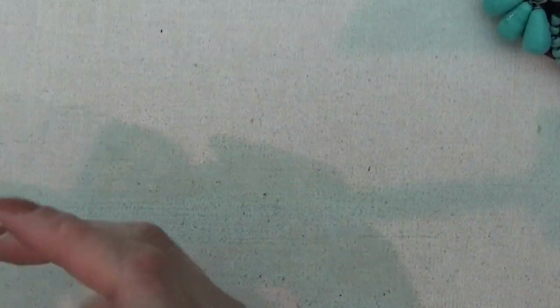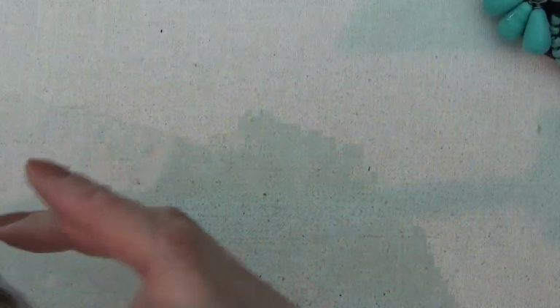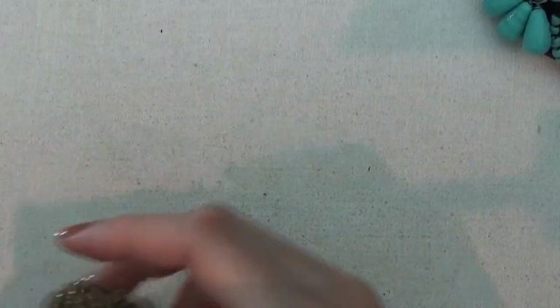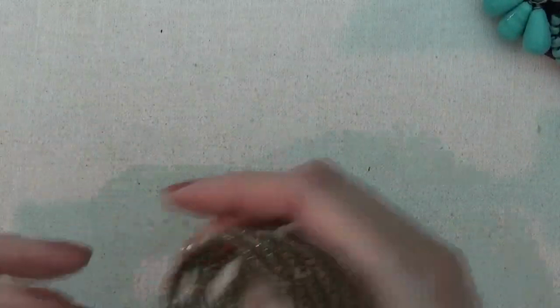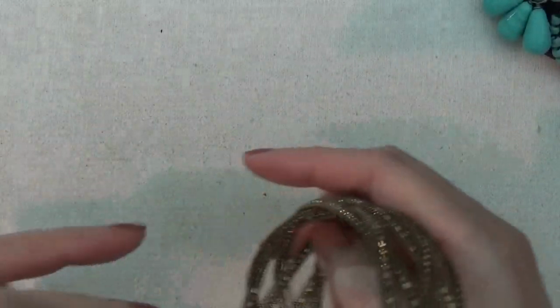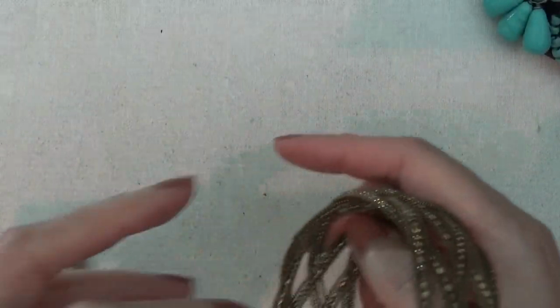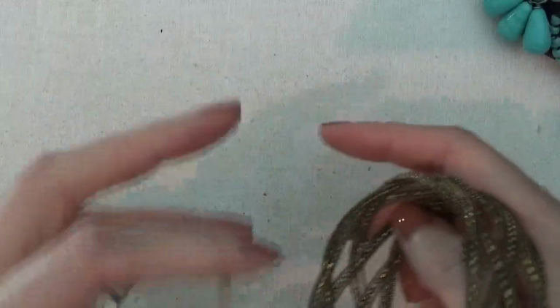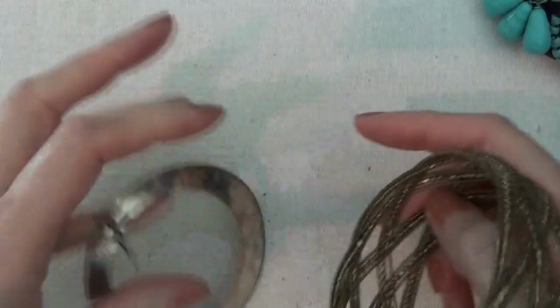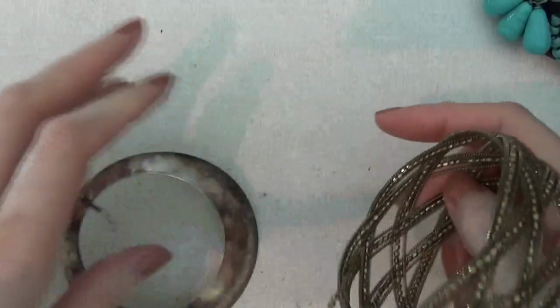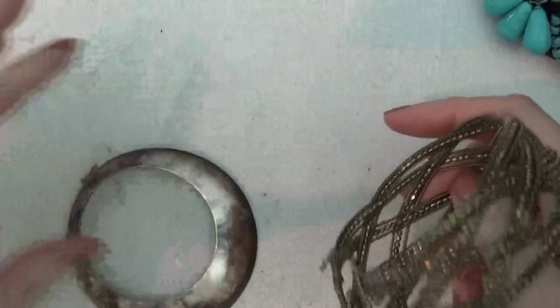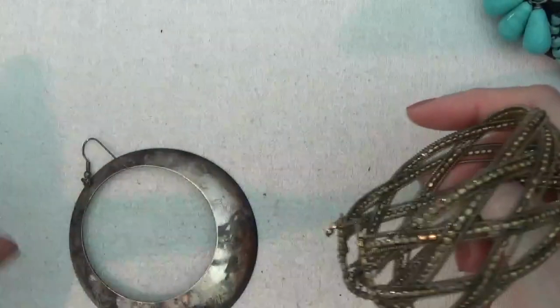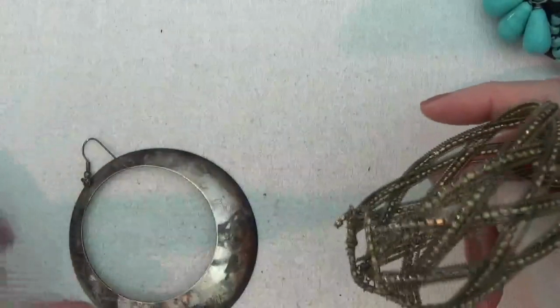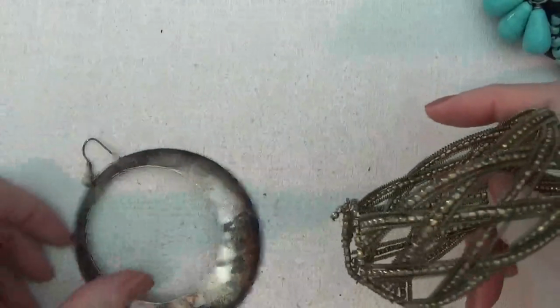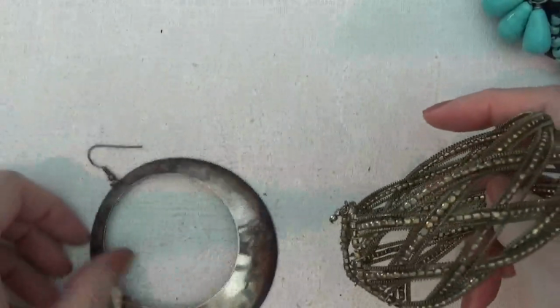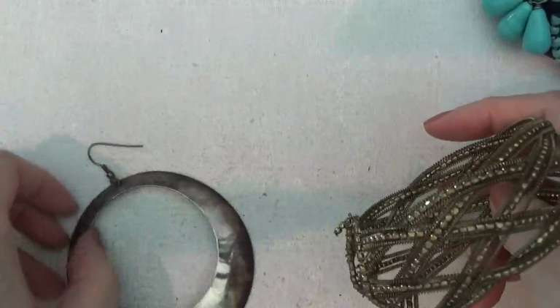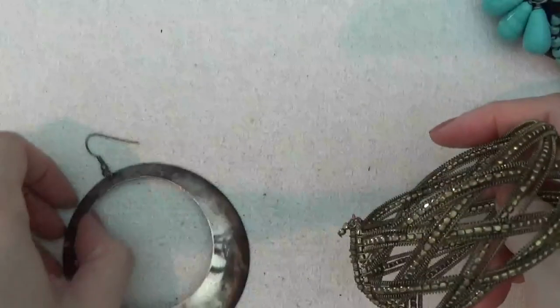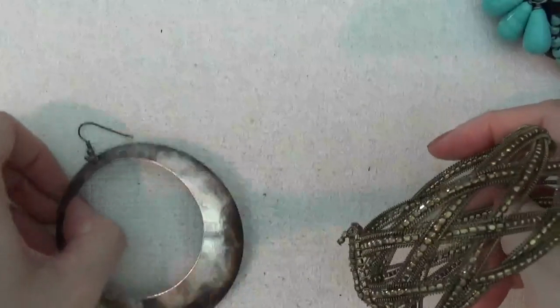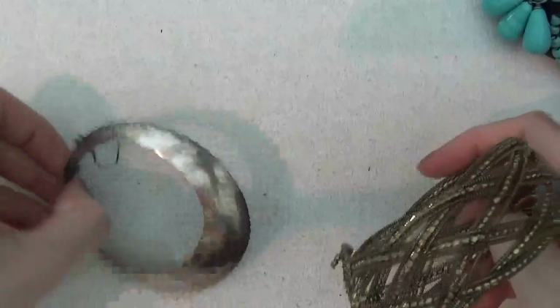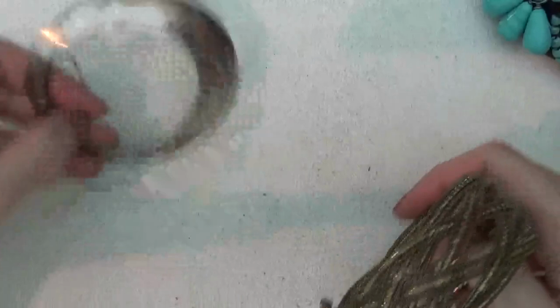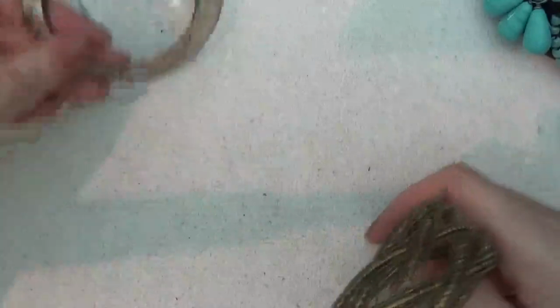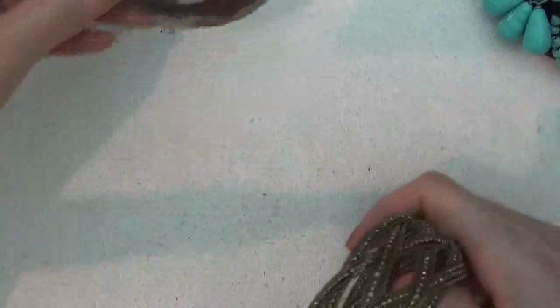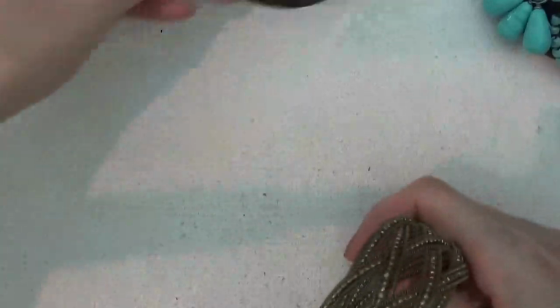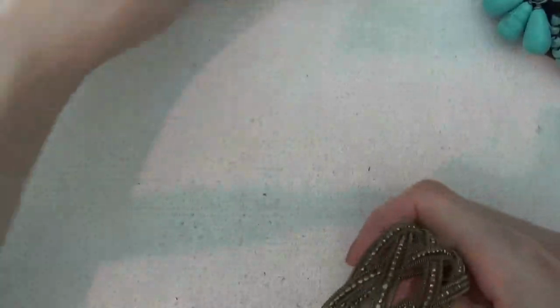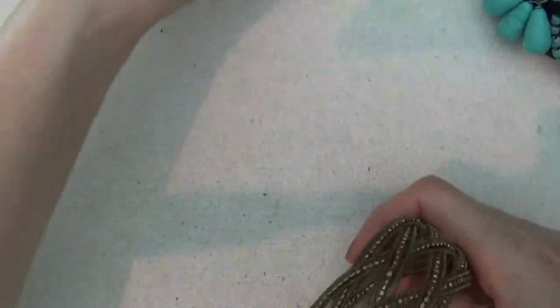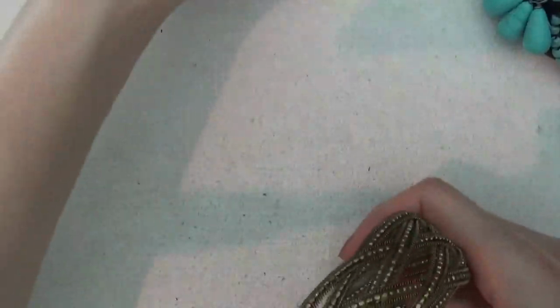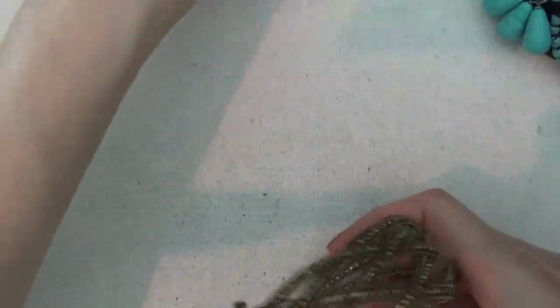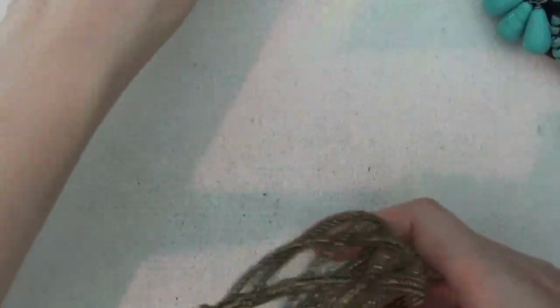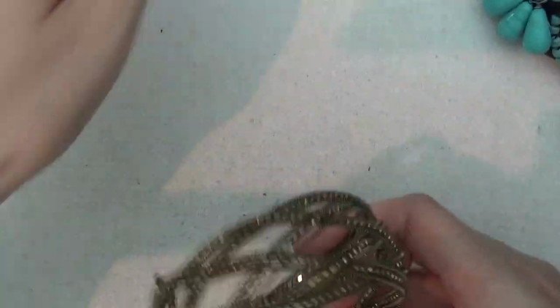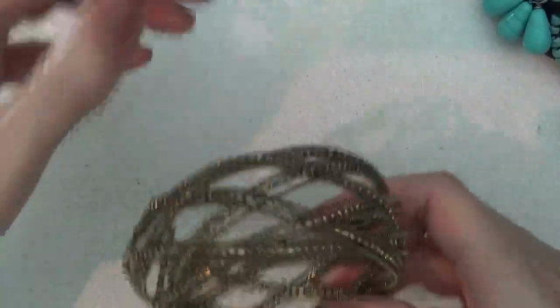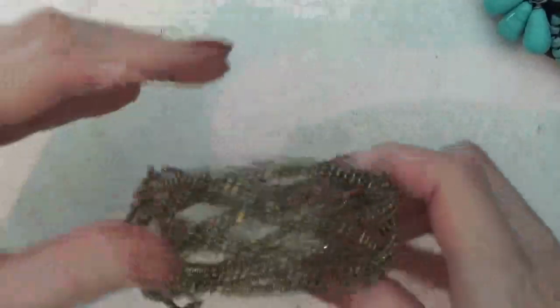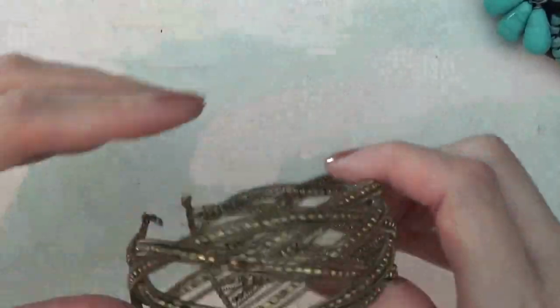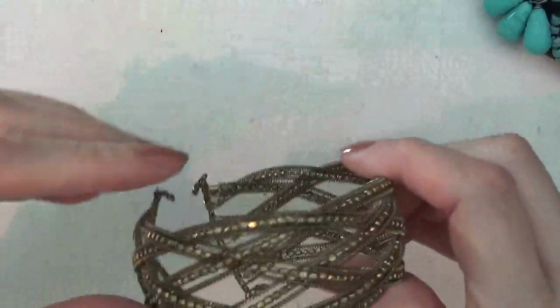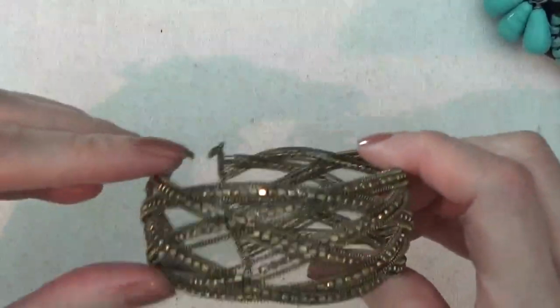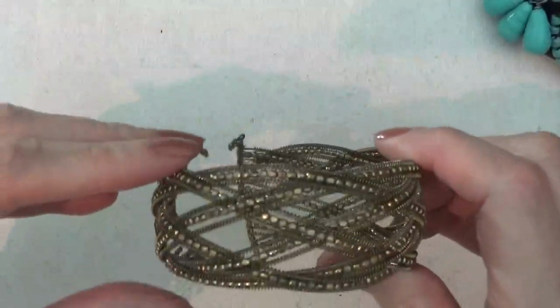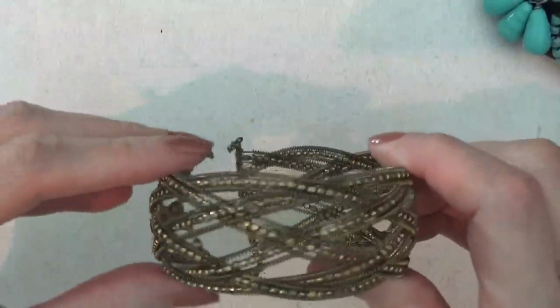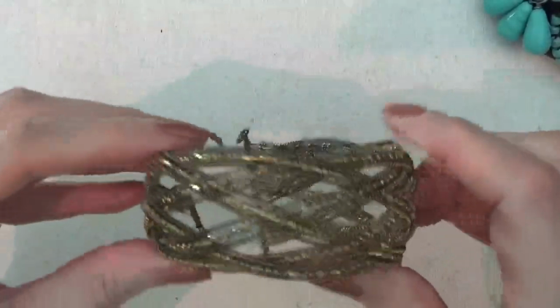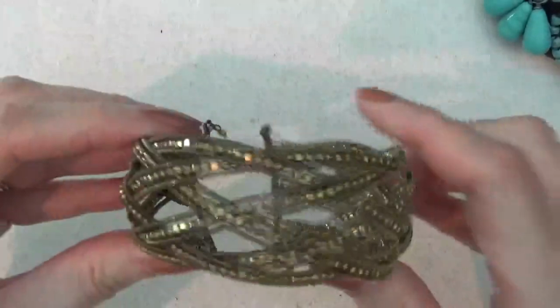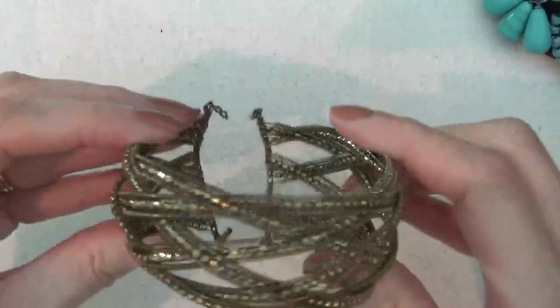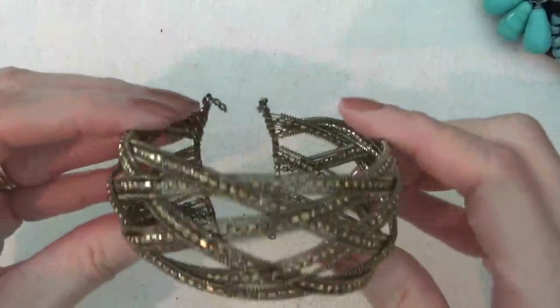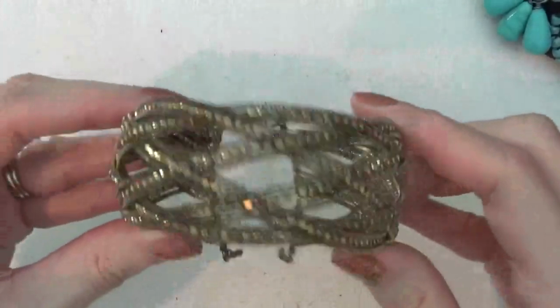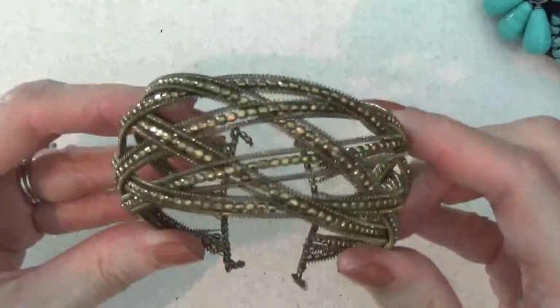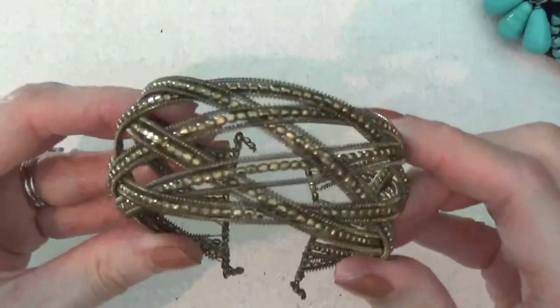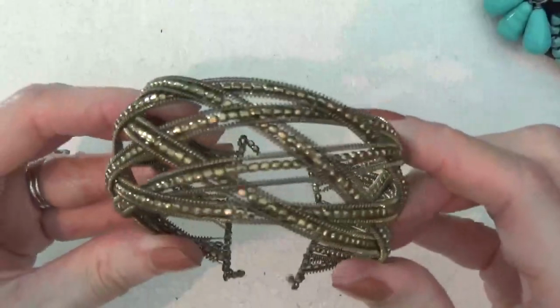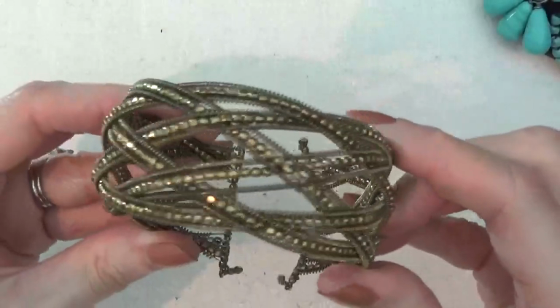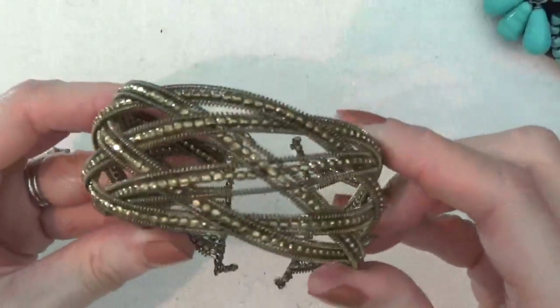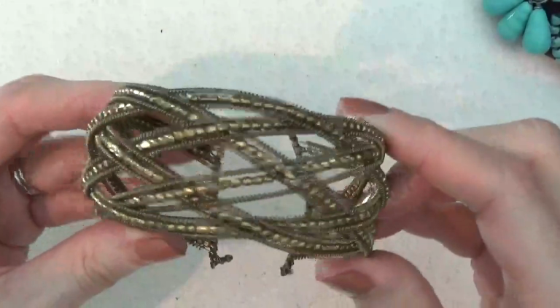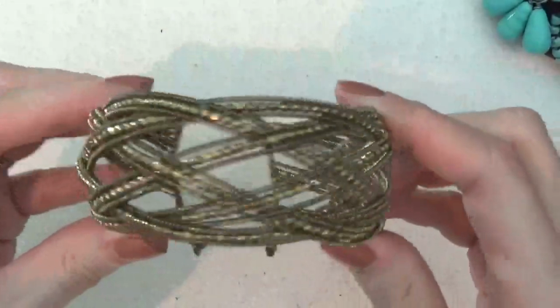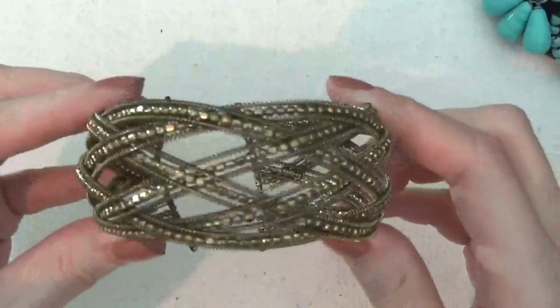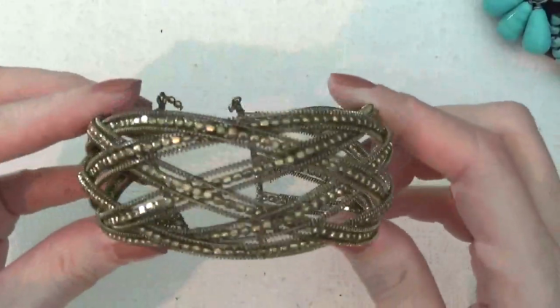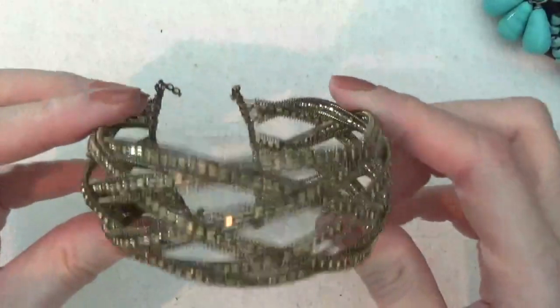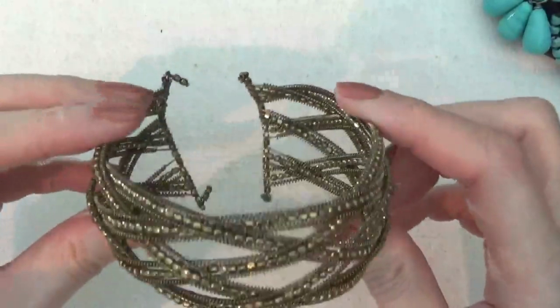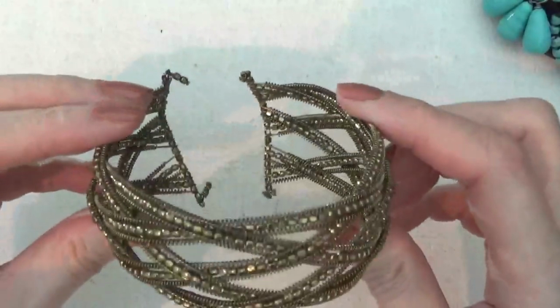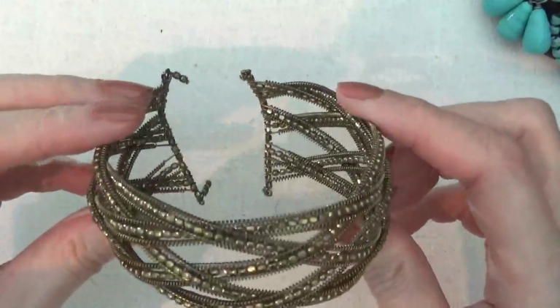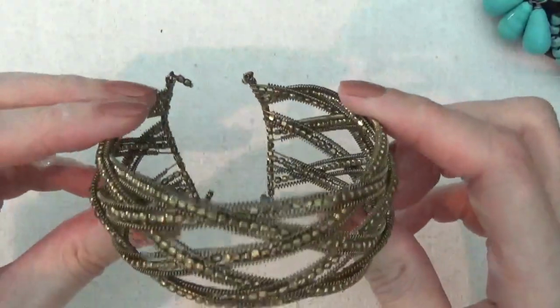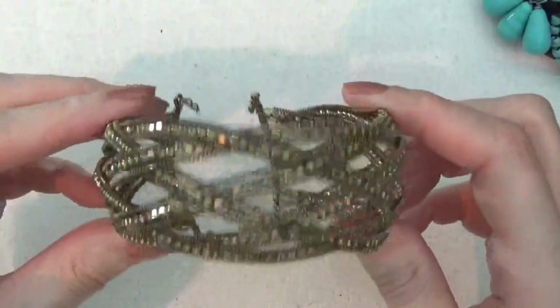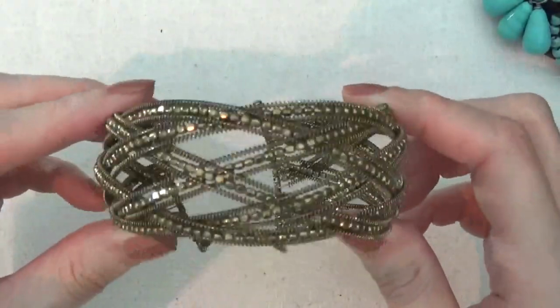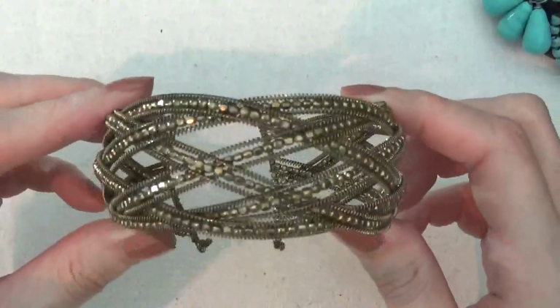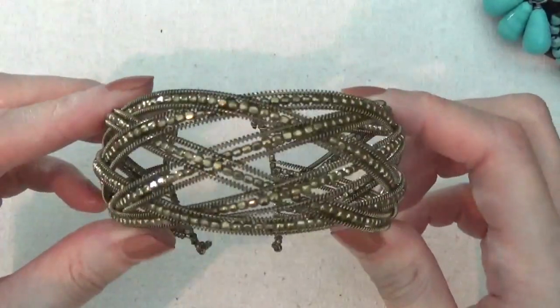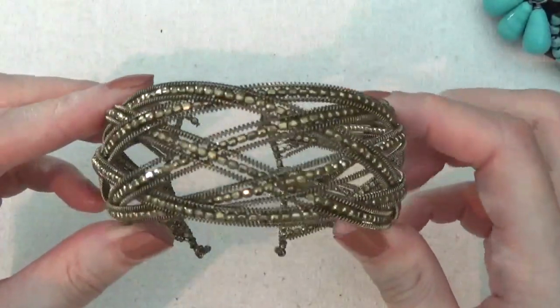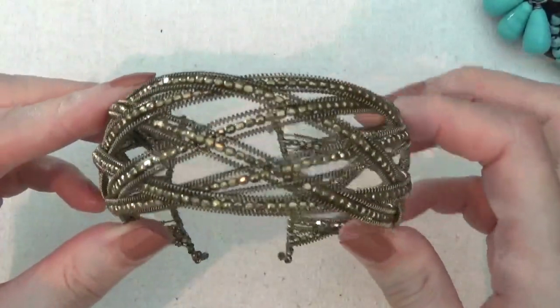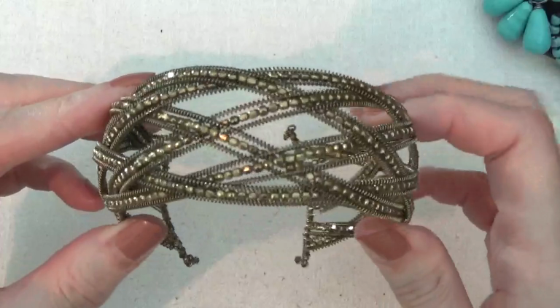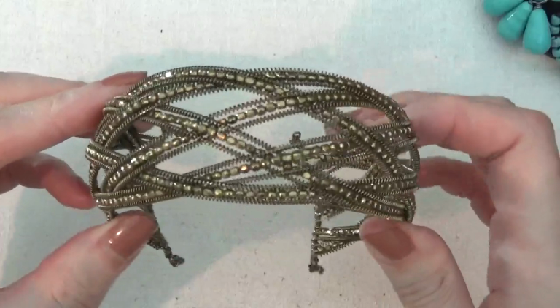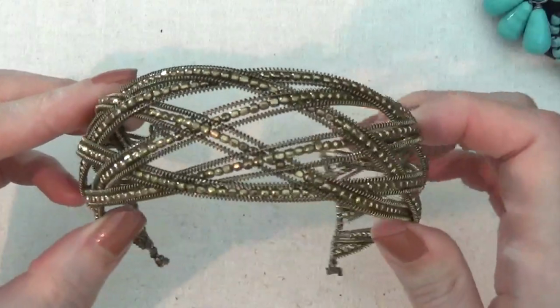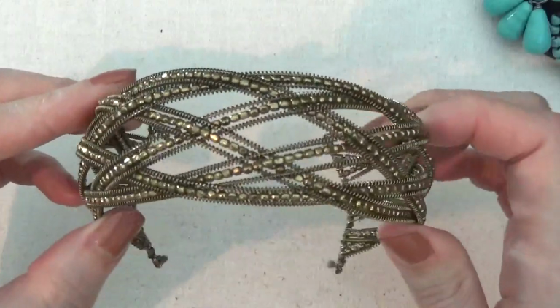There's a single earring, and an undefeated bracelet made with memory wire.